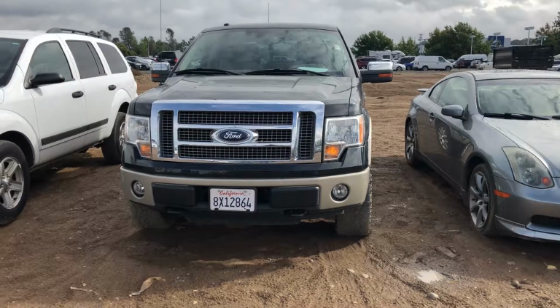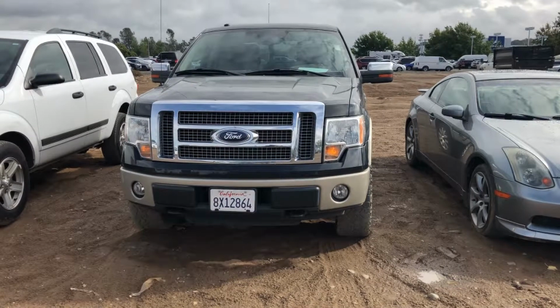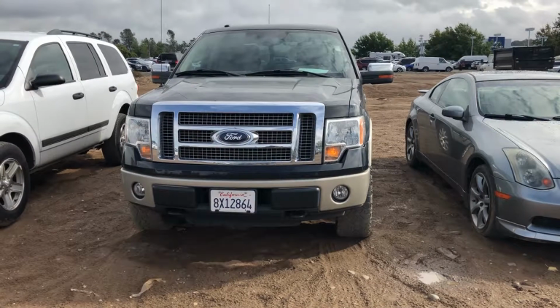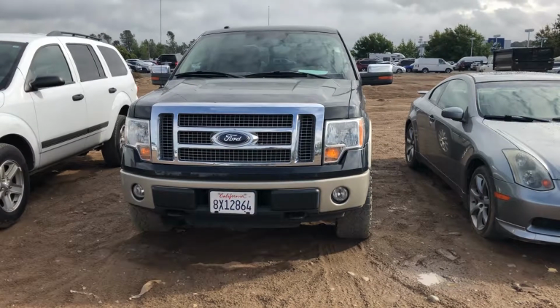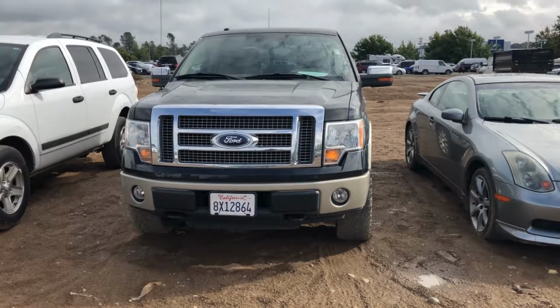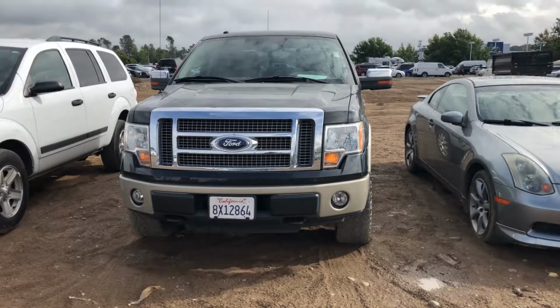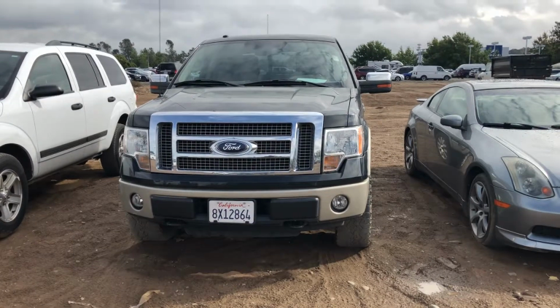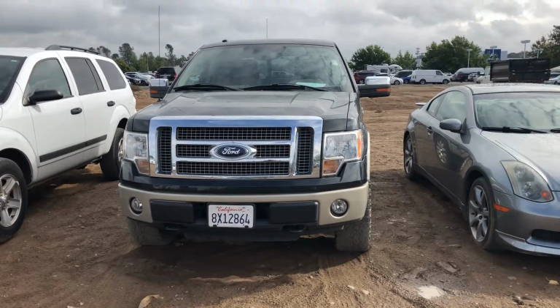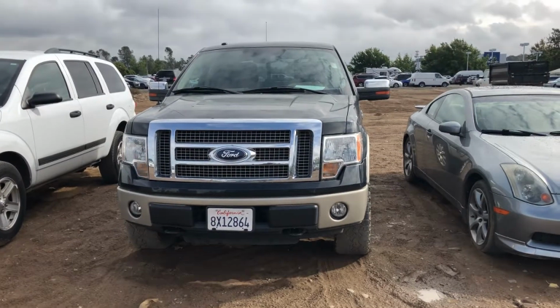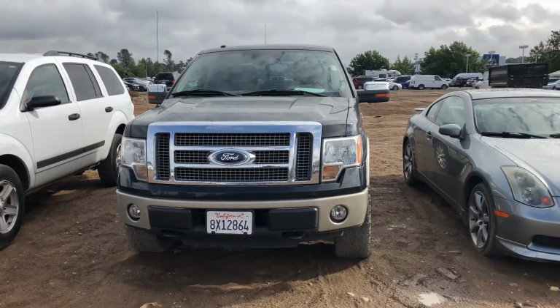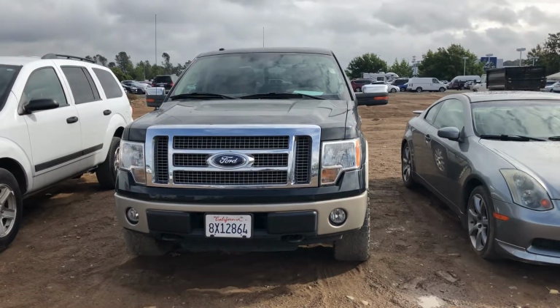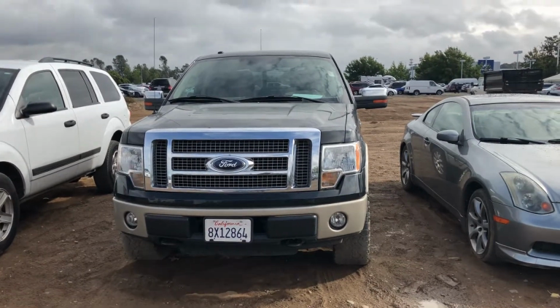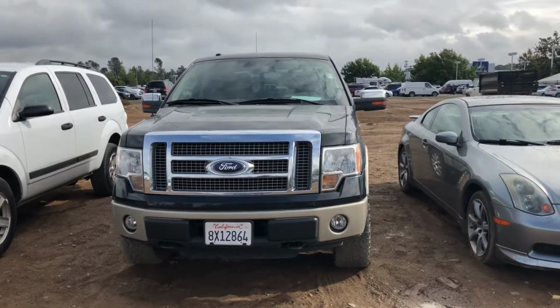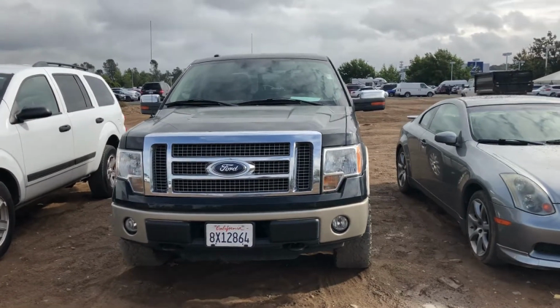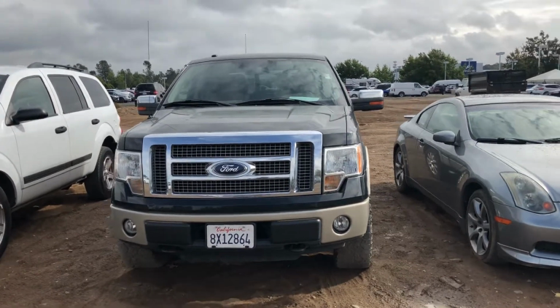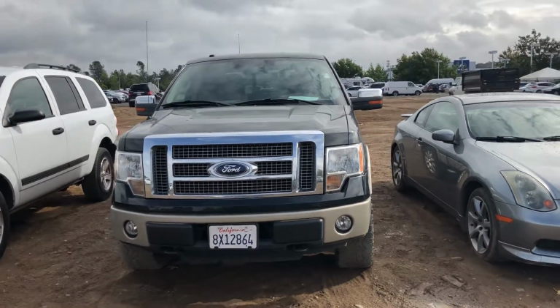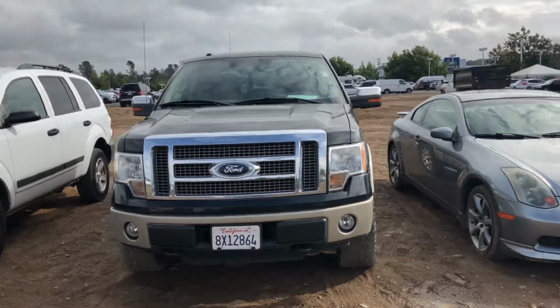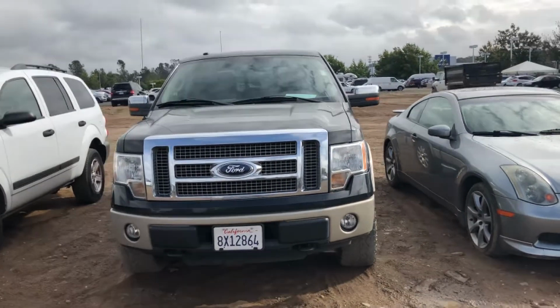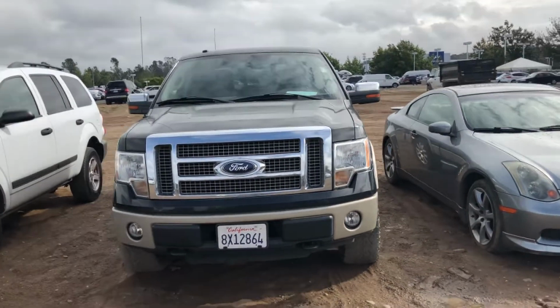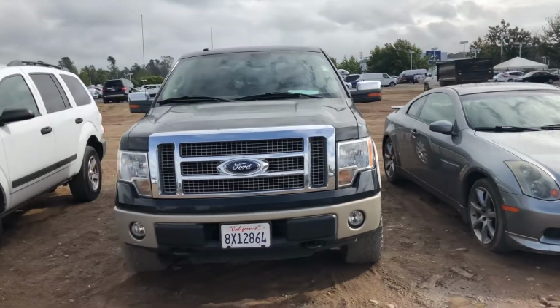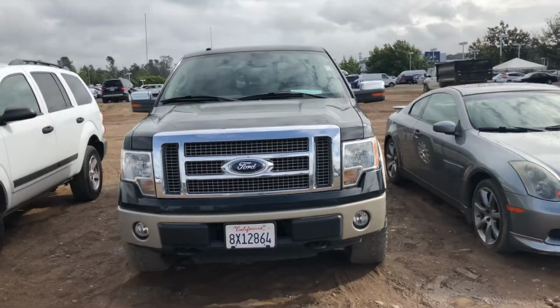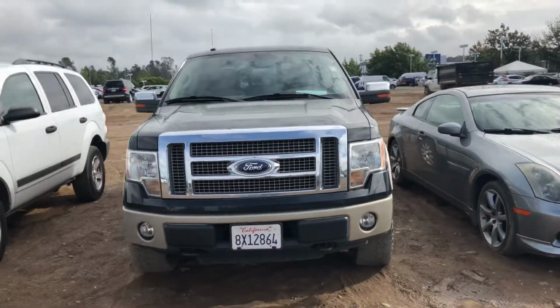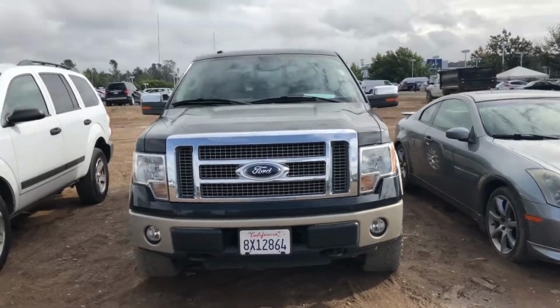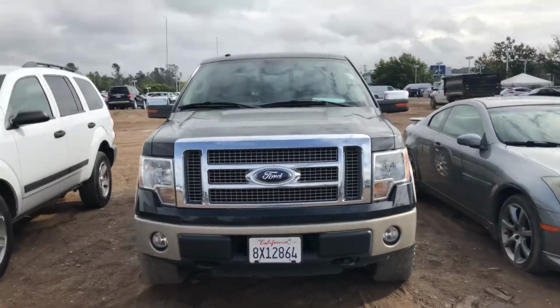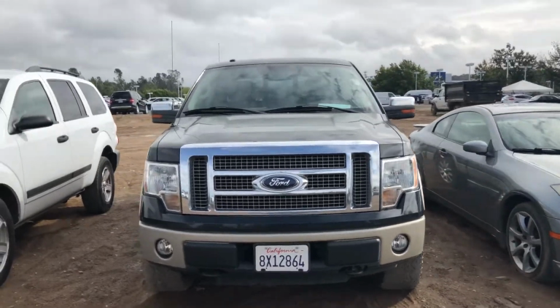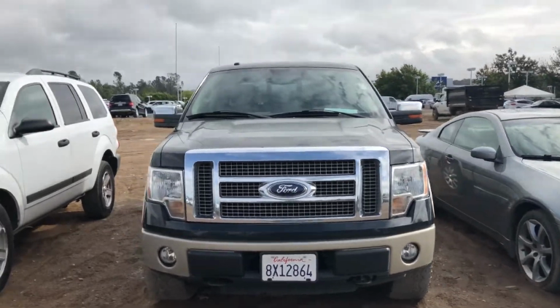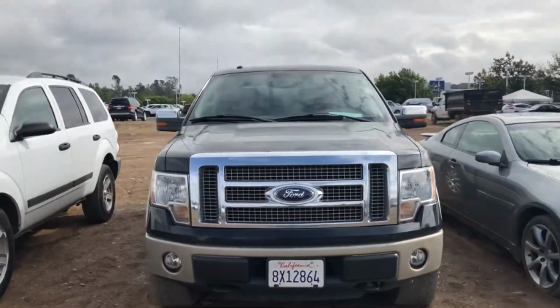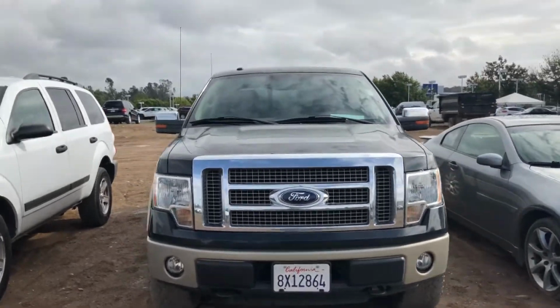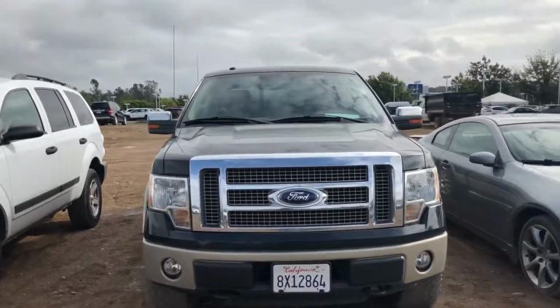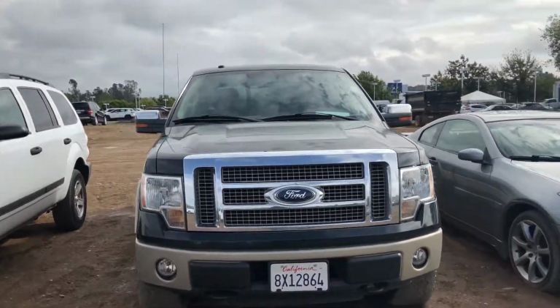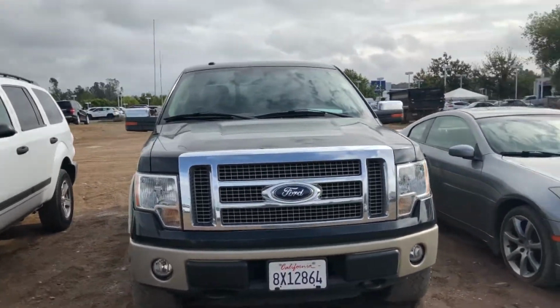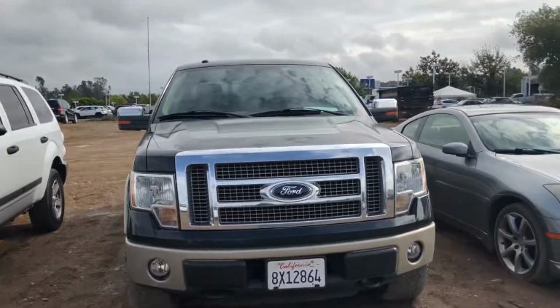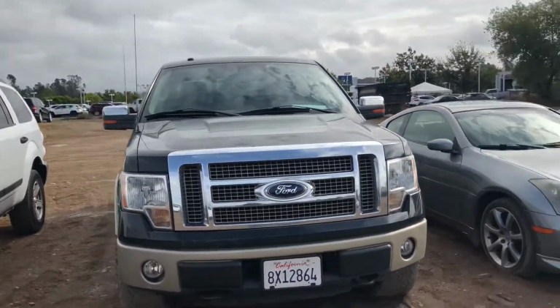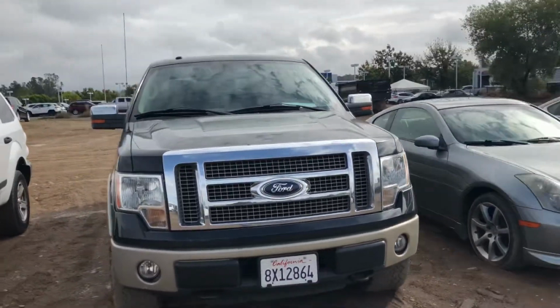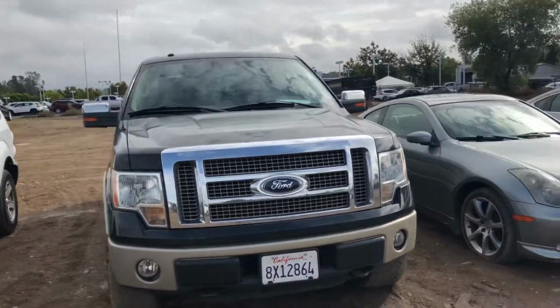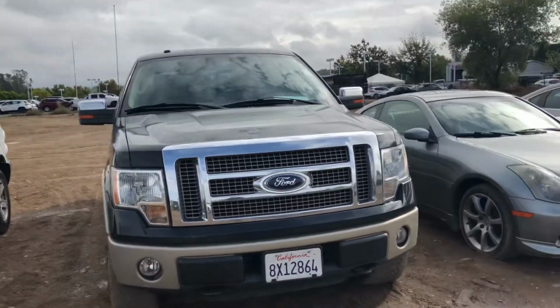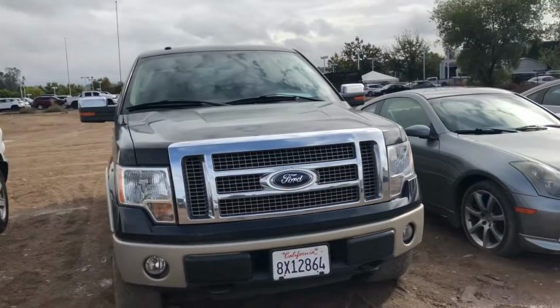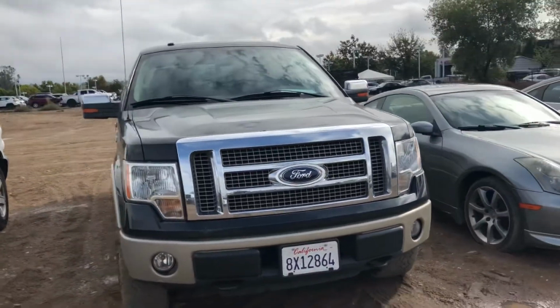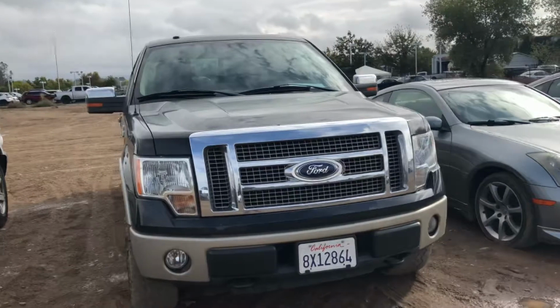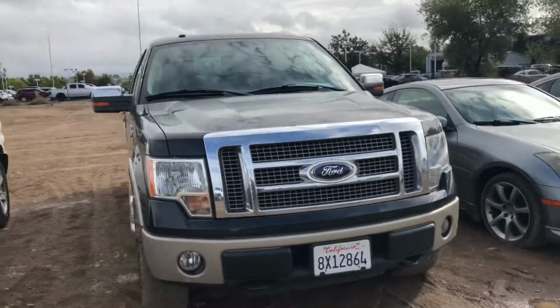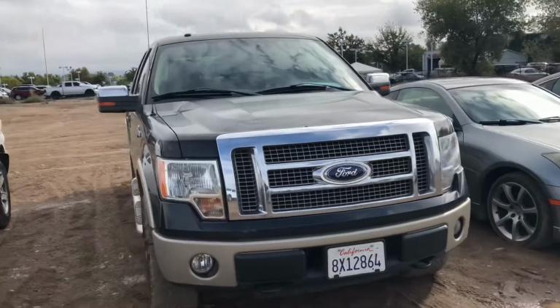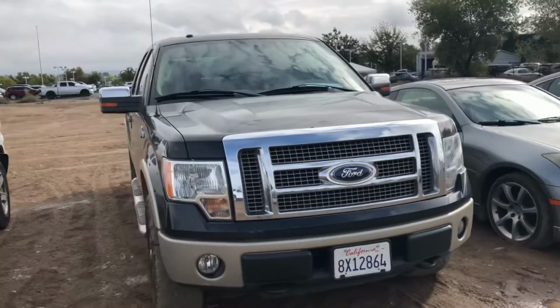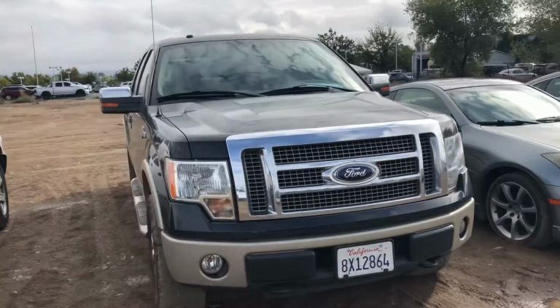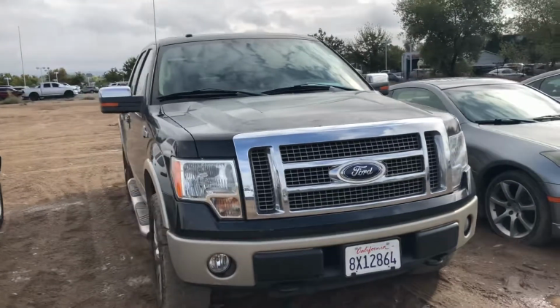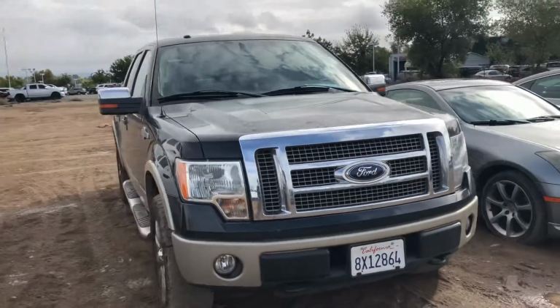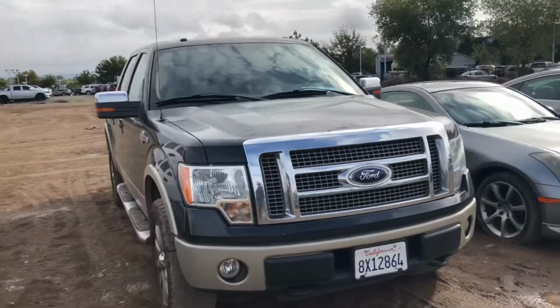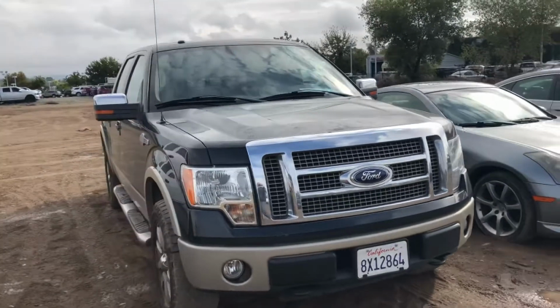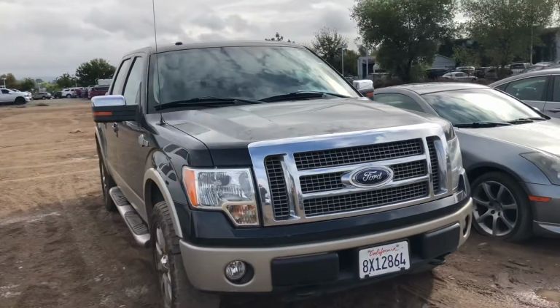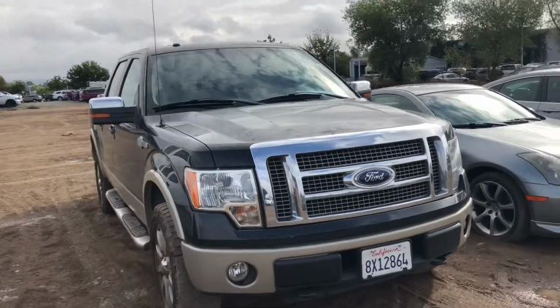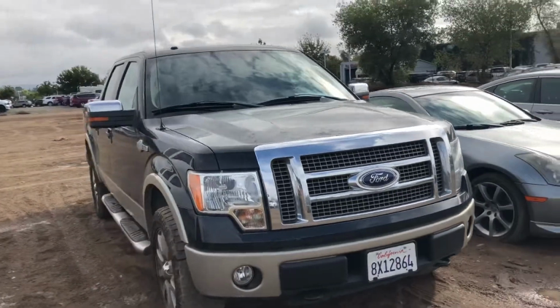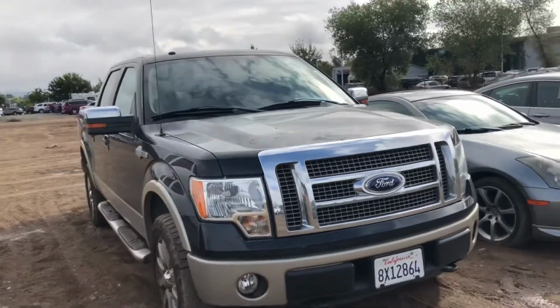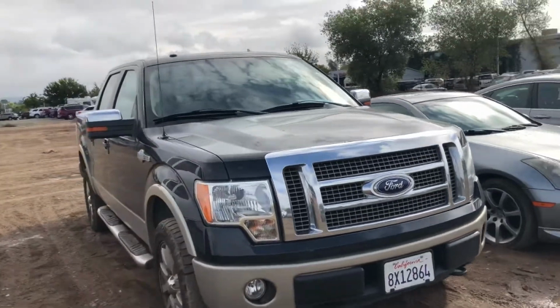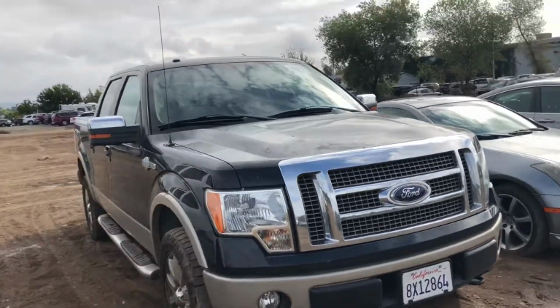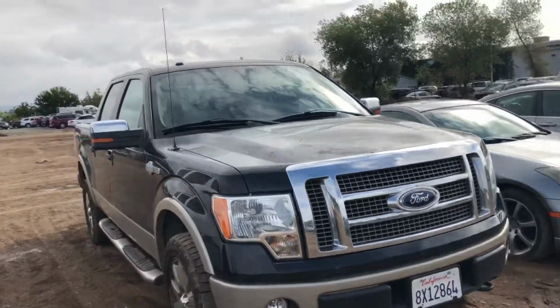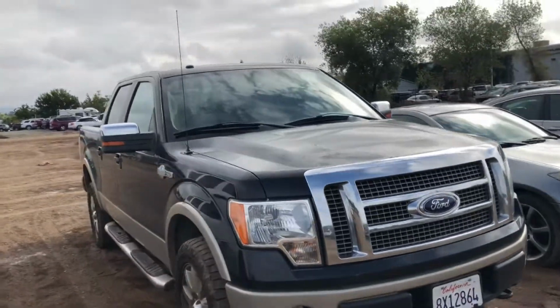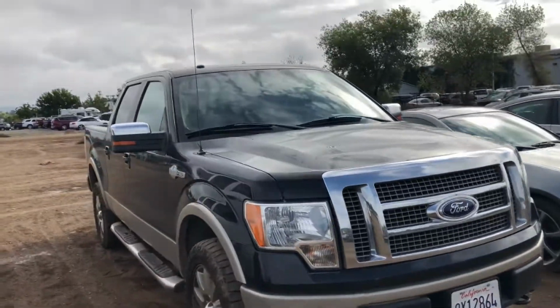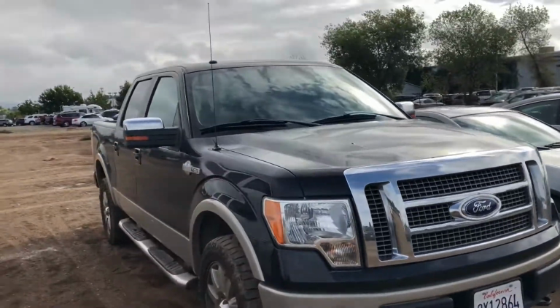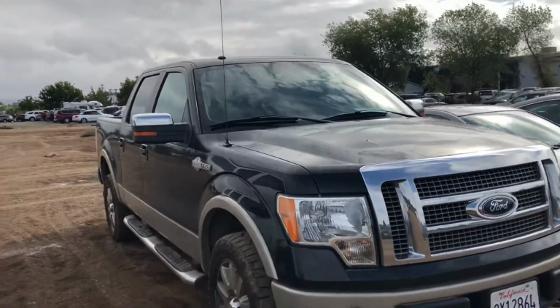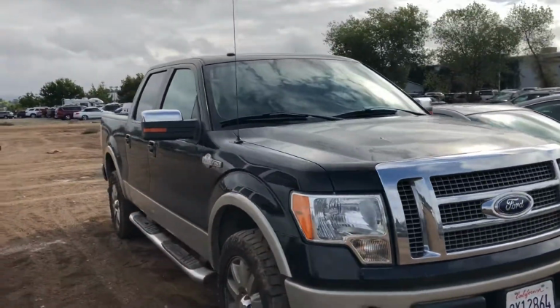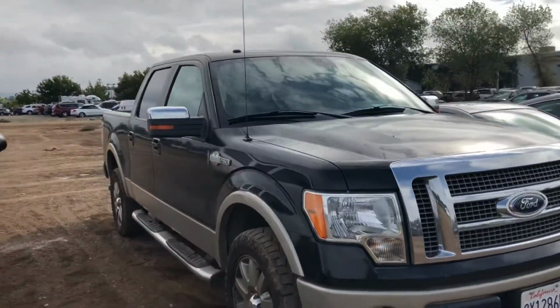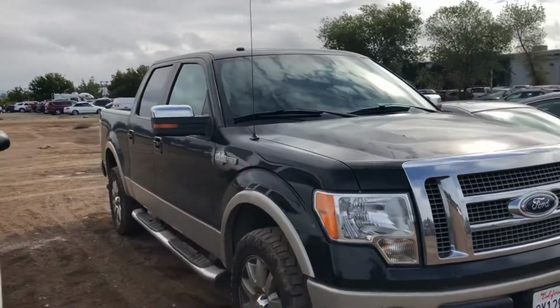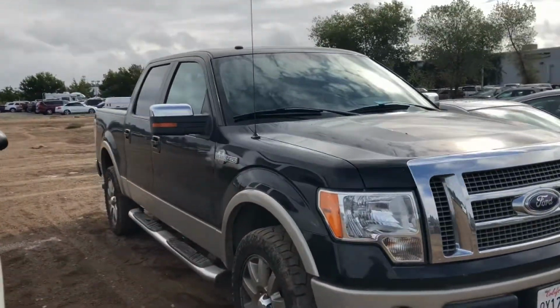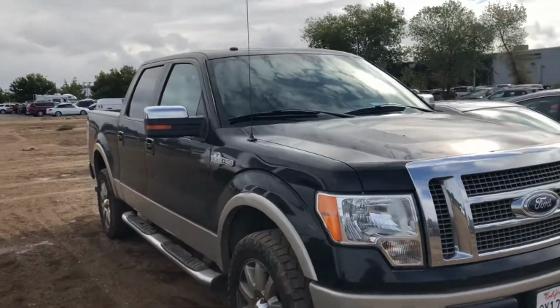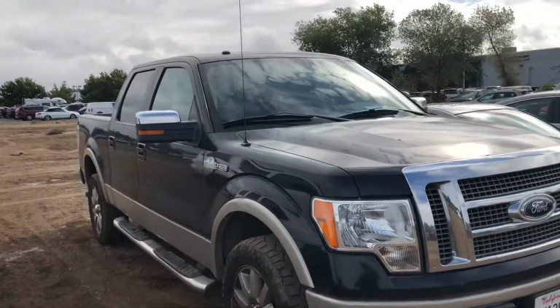Good morning from Folsom Lake Chrysler Dodge Jeep and Ram. This is our 2010 Ford F-150 King's Ranch.